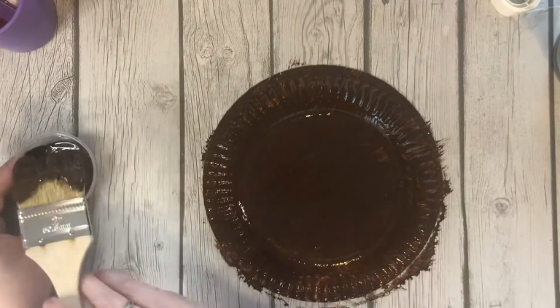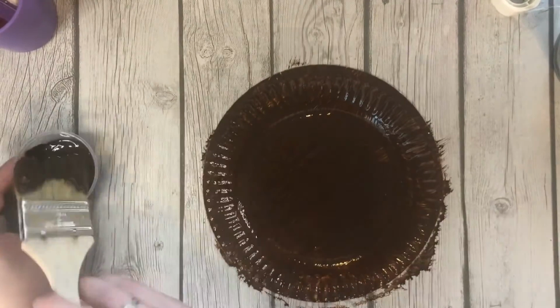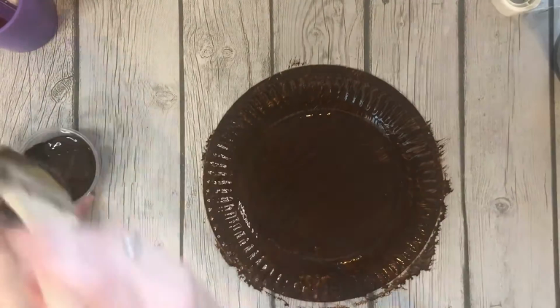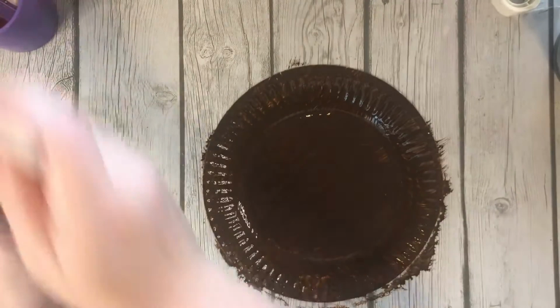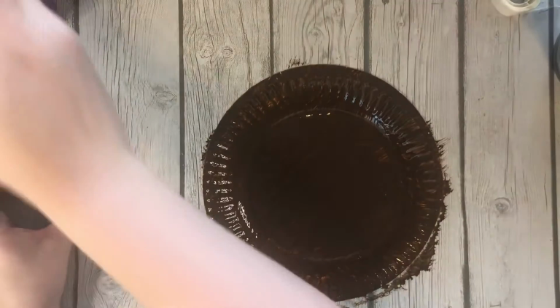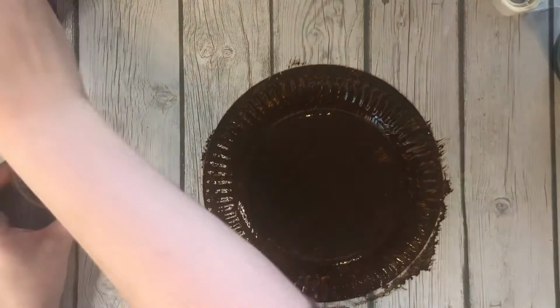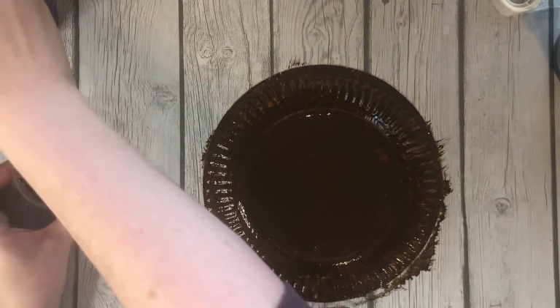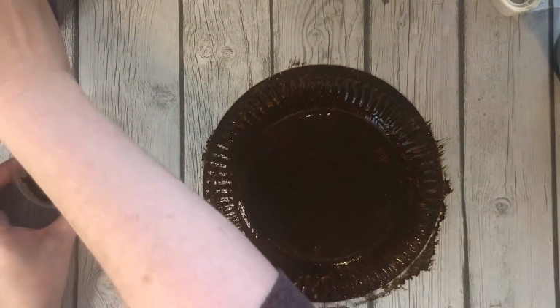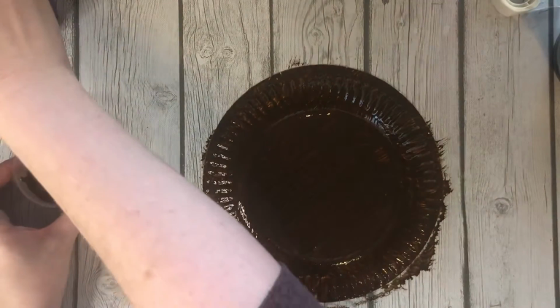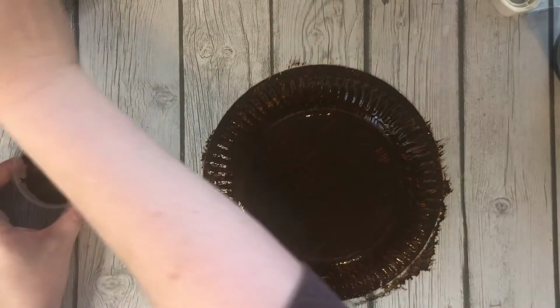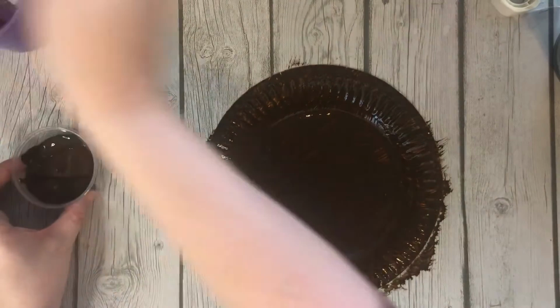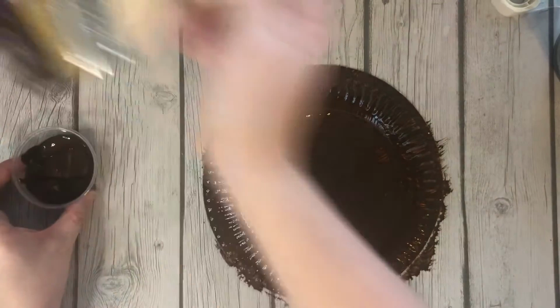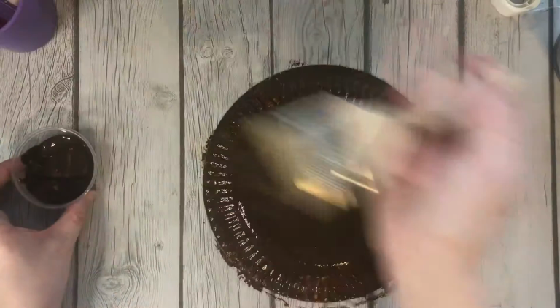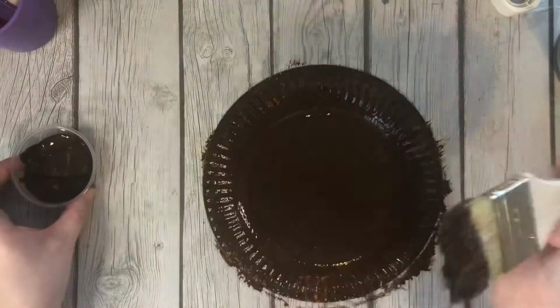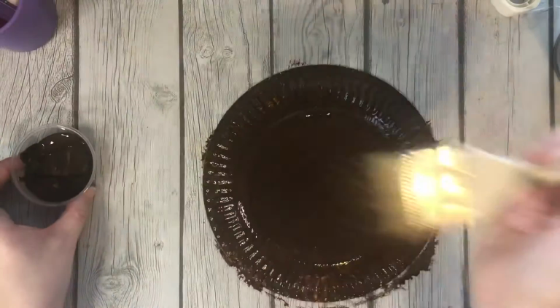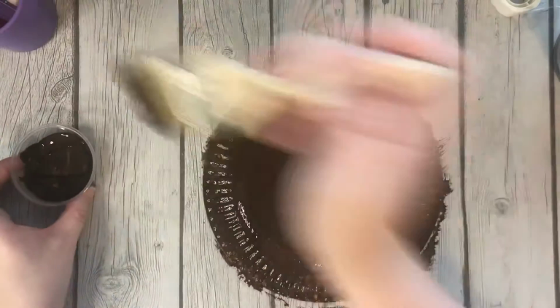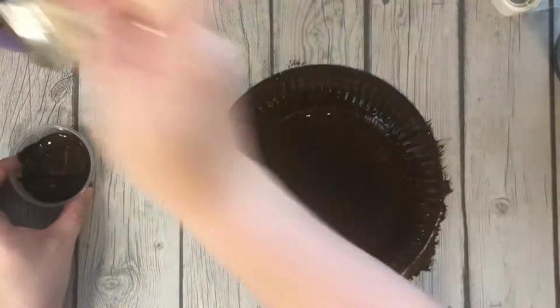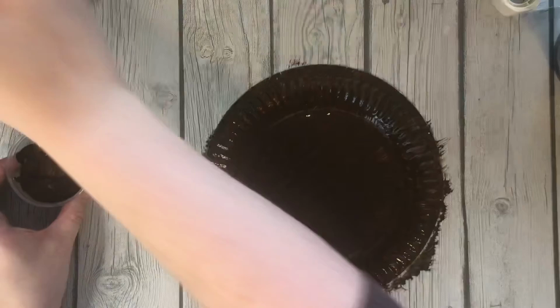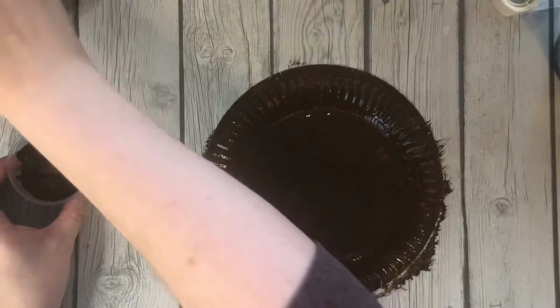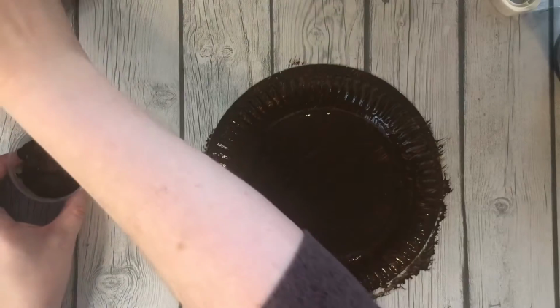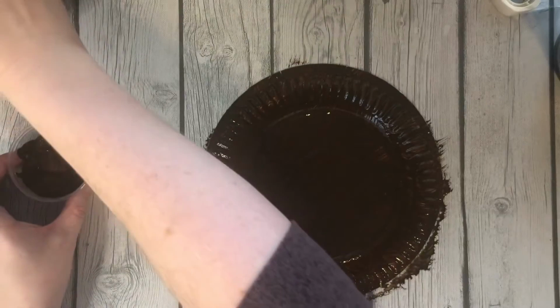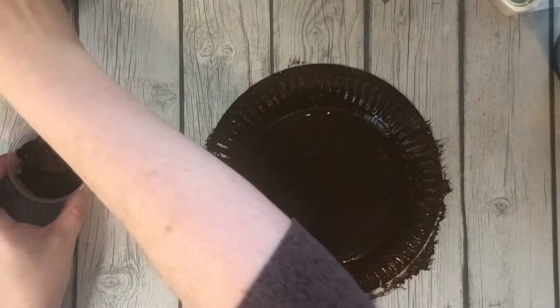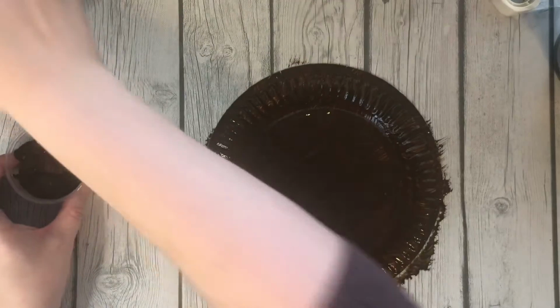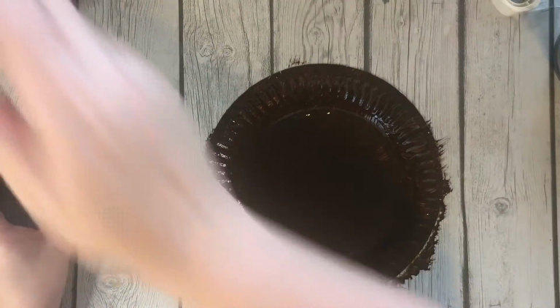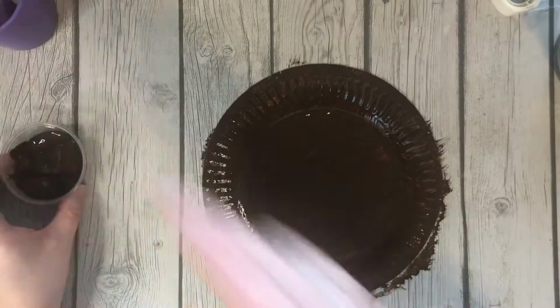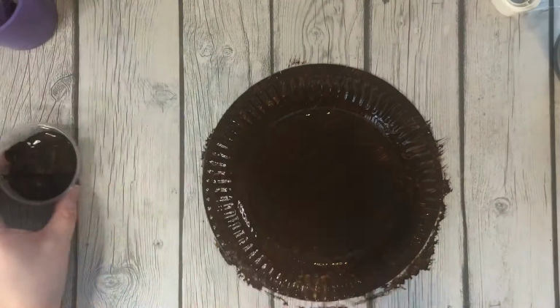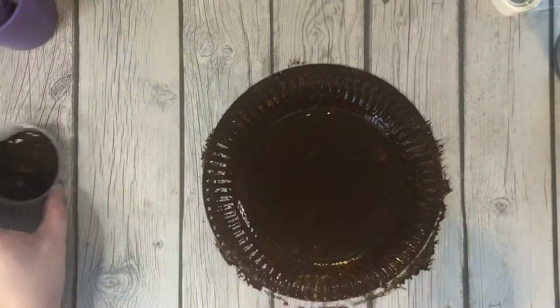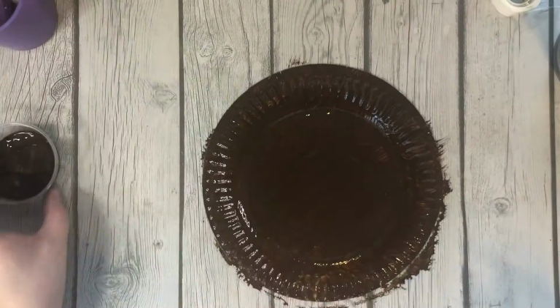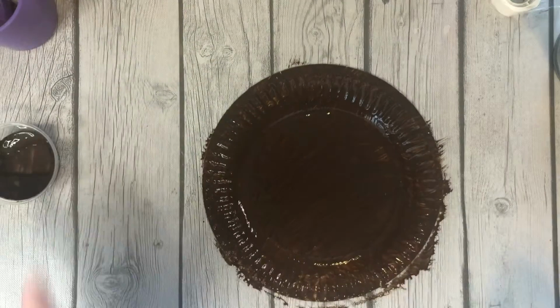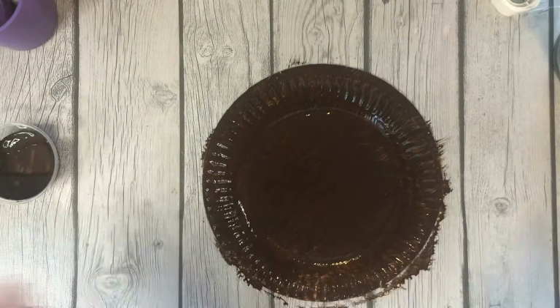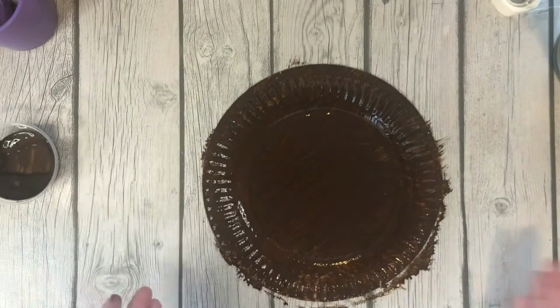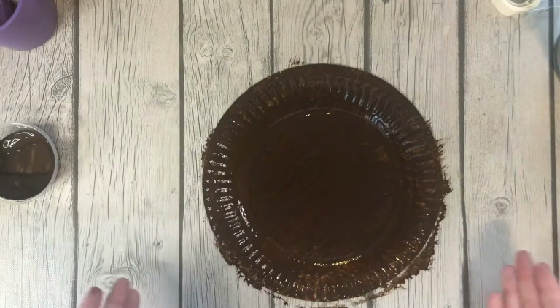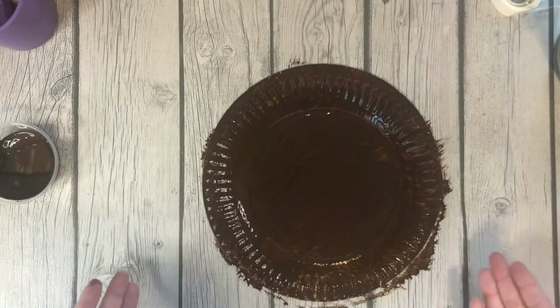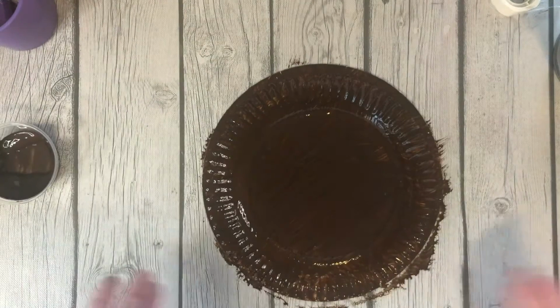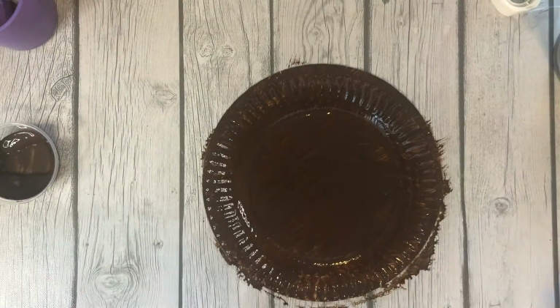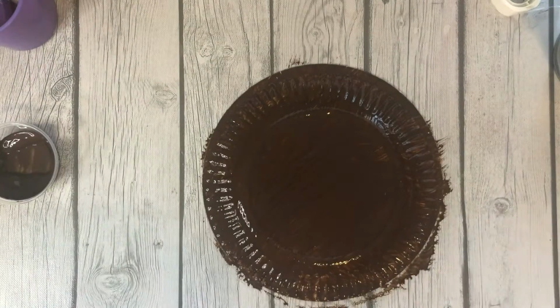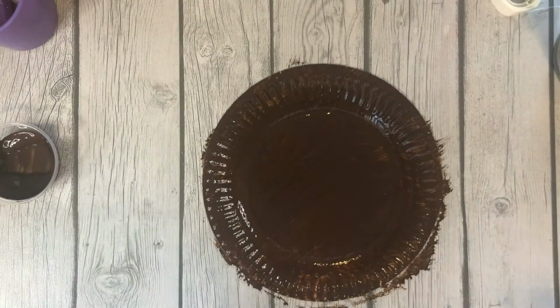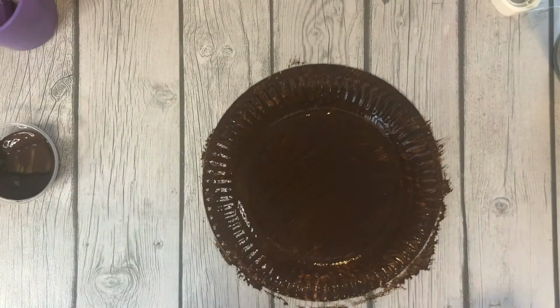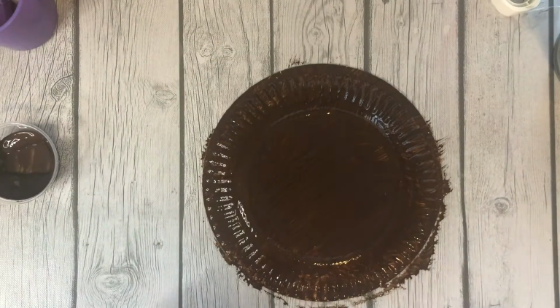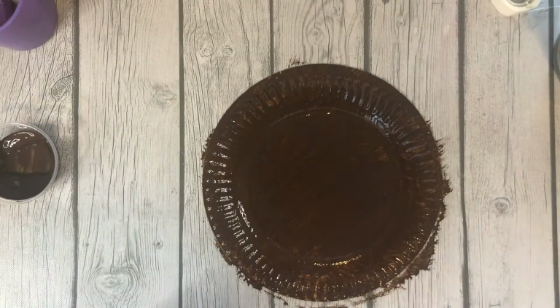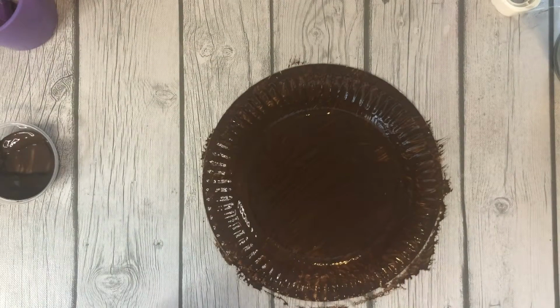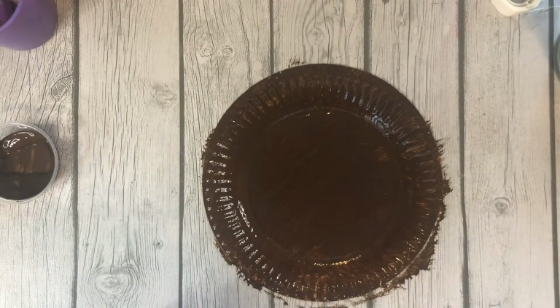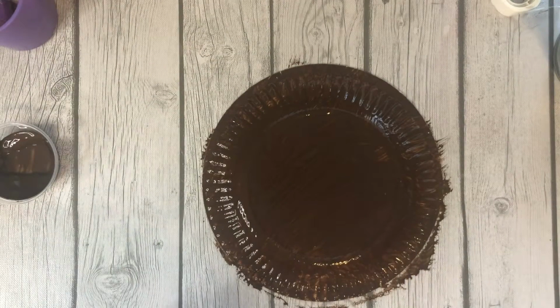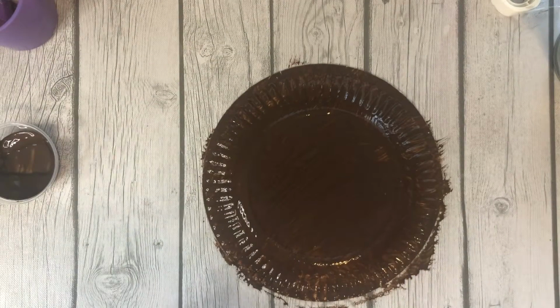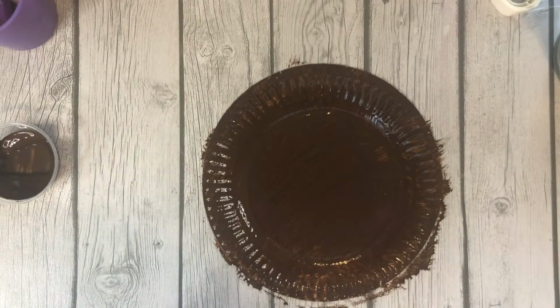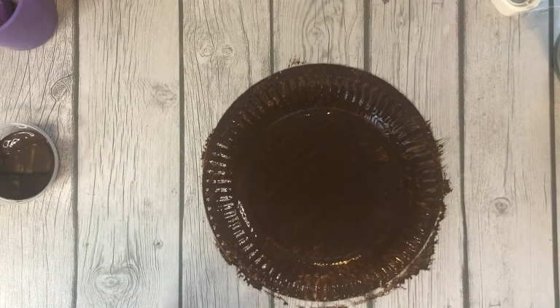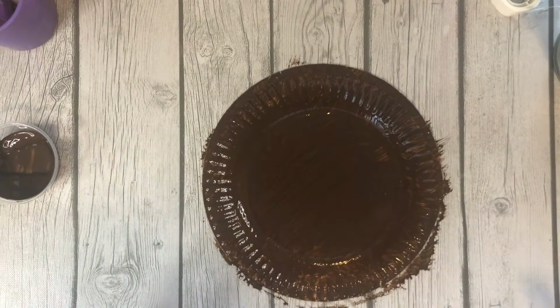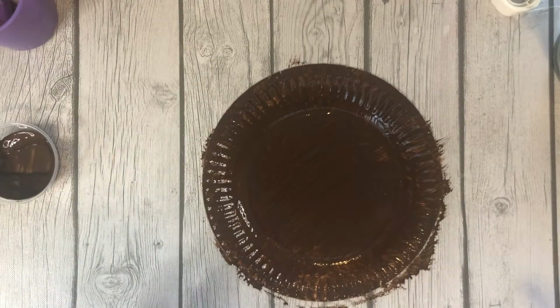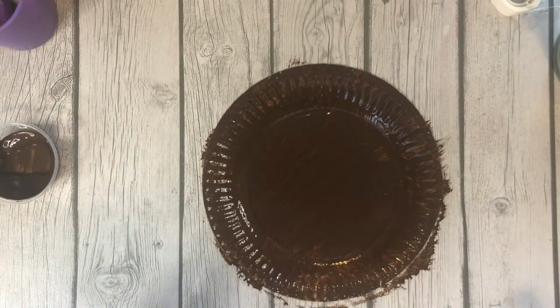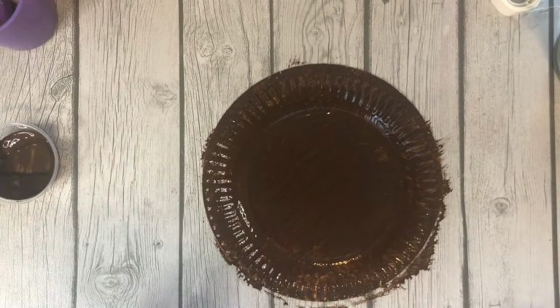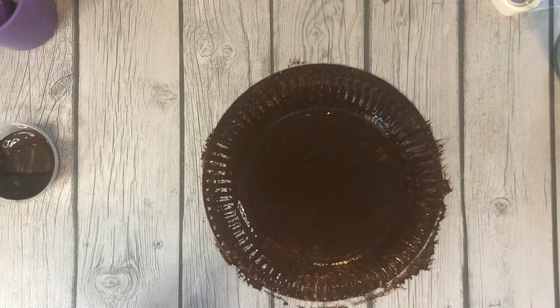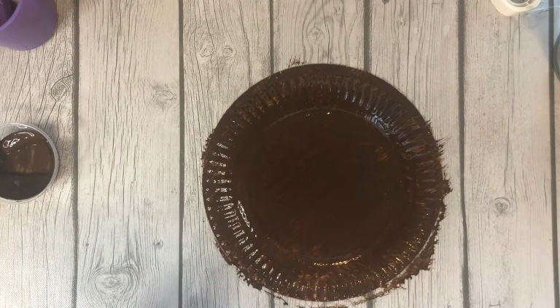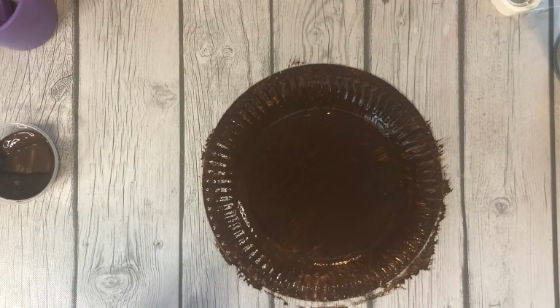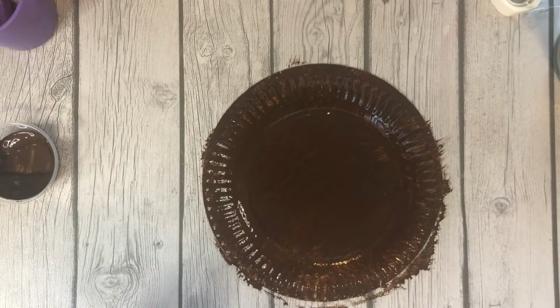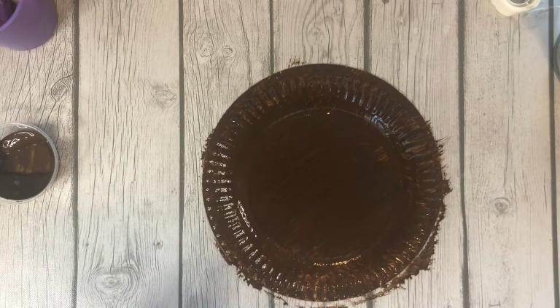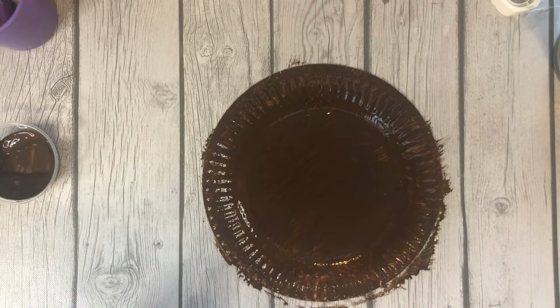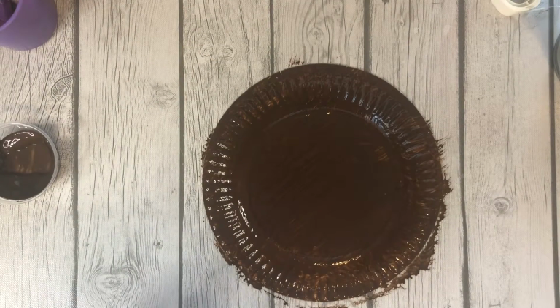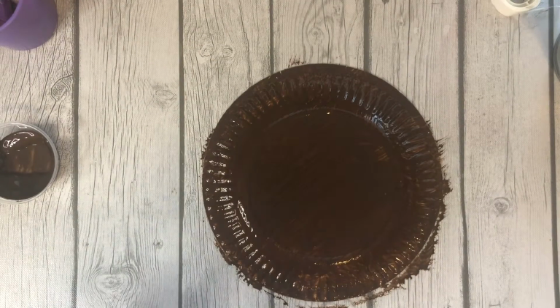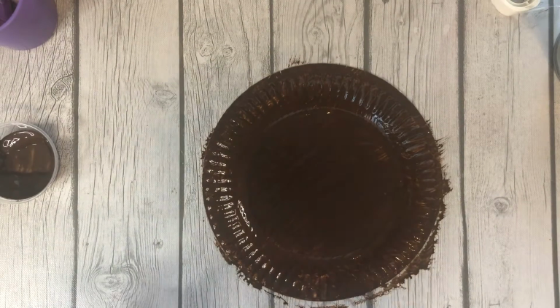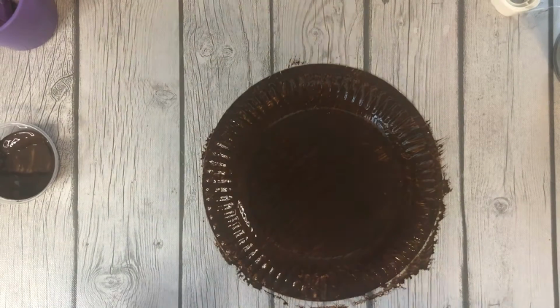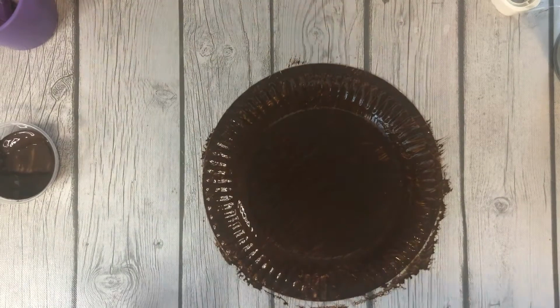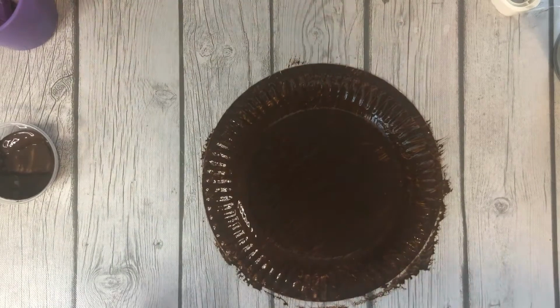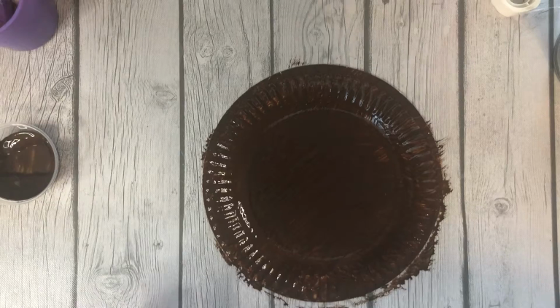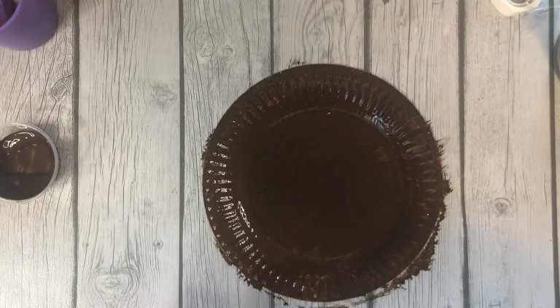I'm going to put my brush in some water and I'm going to let this dry. So I will see you tomorrow to put the rest of the reindeer together.